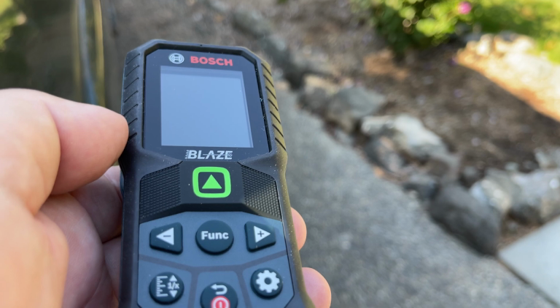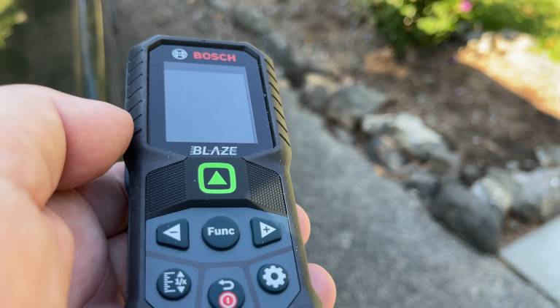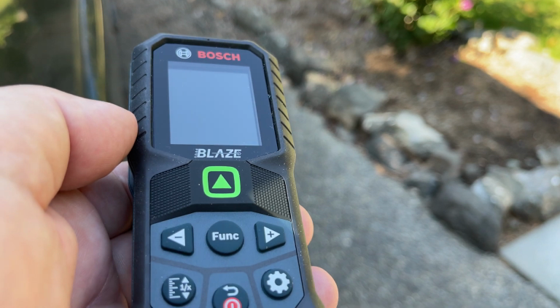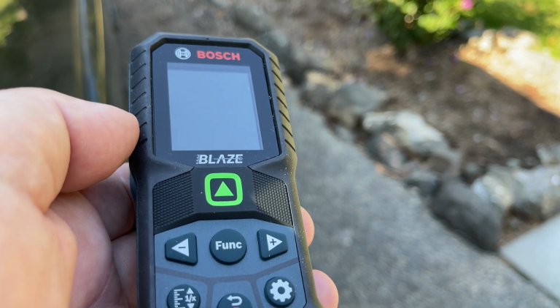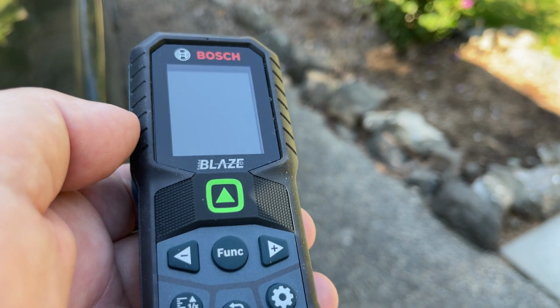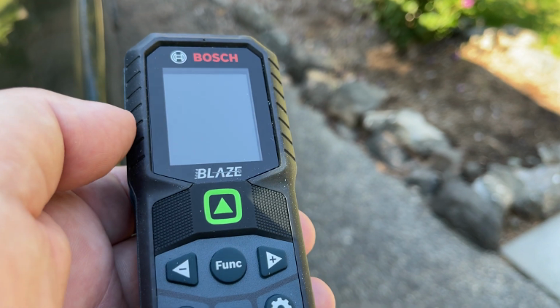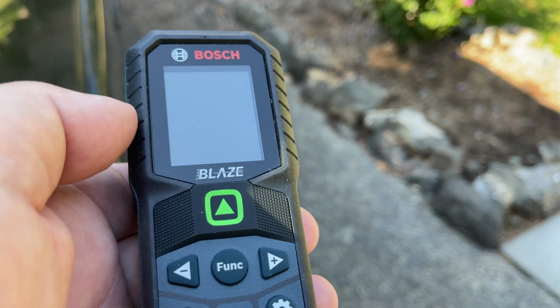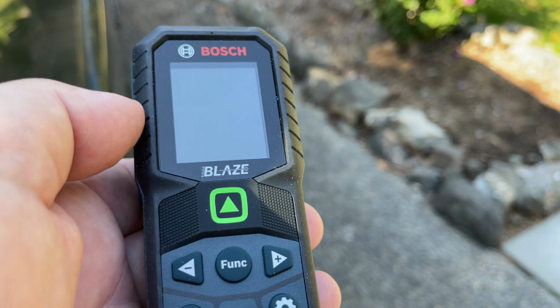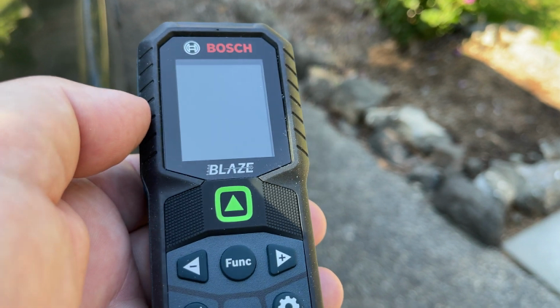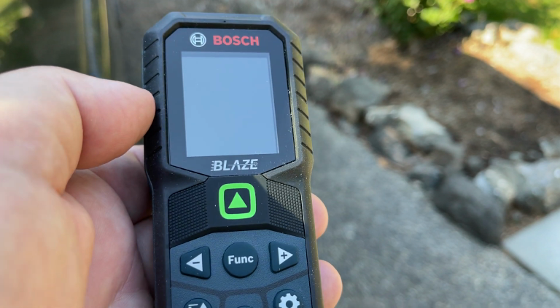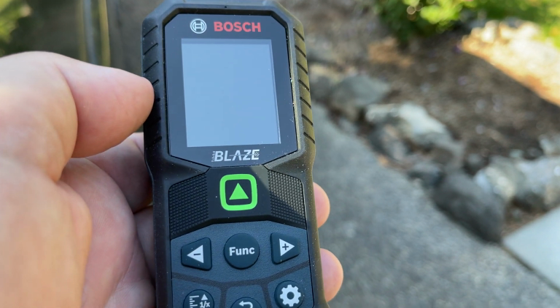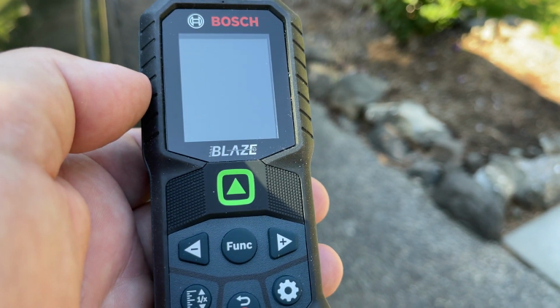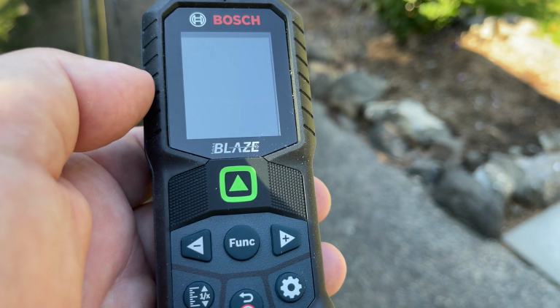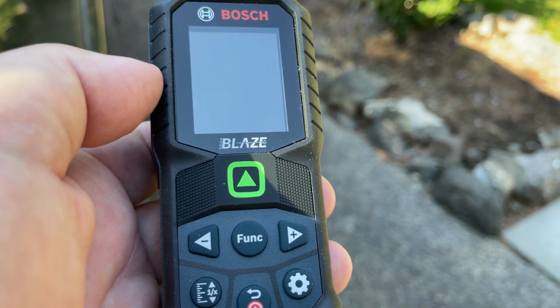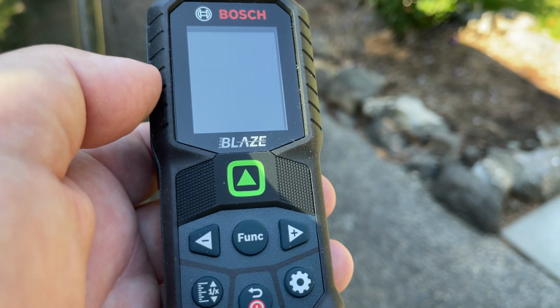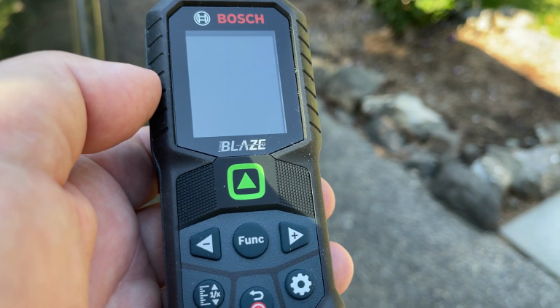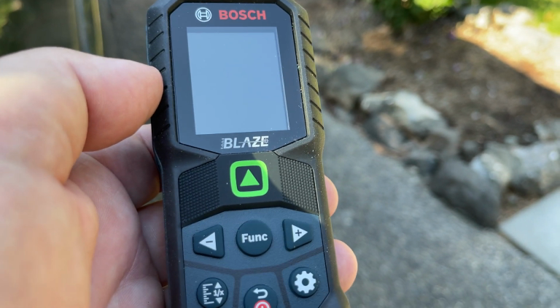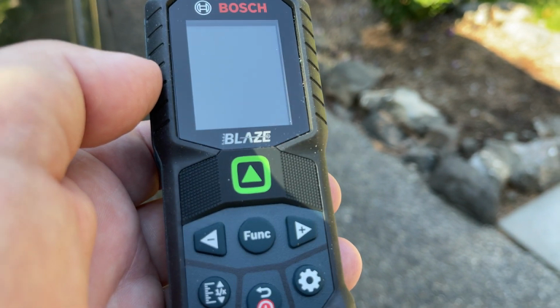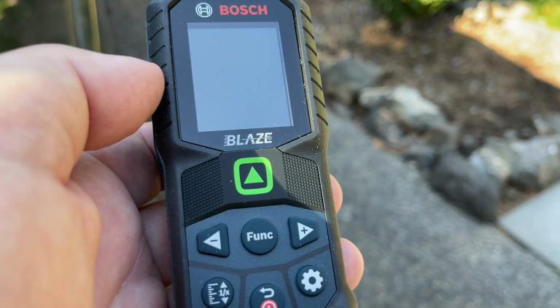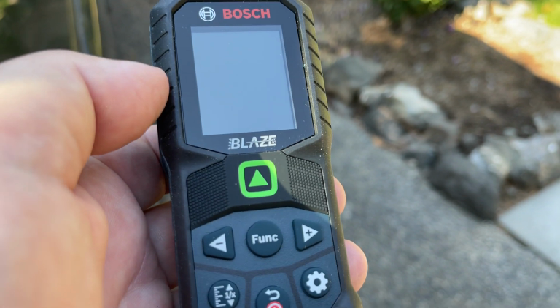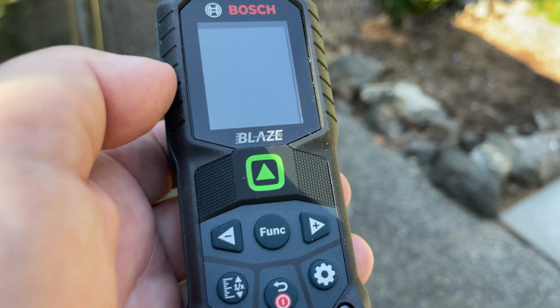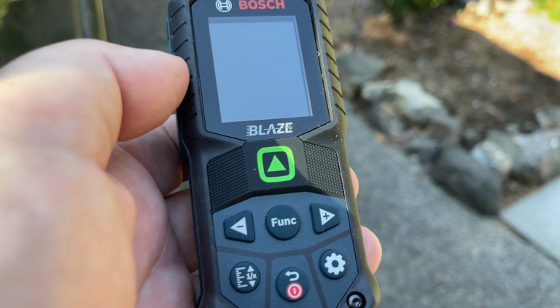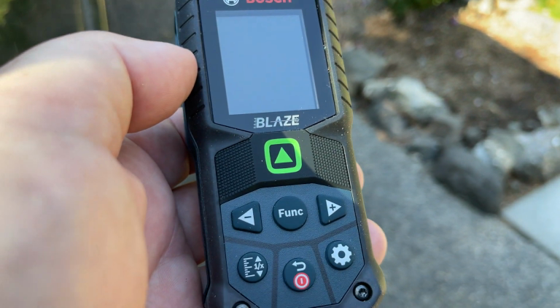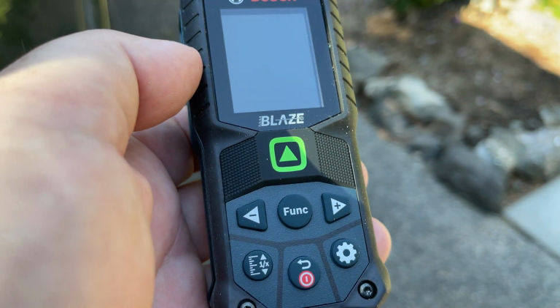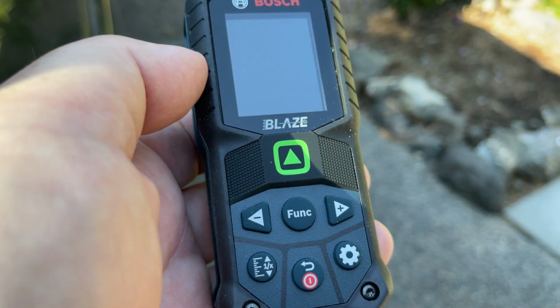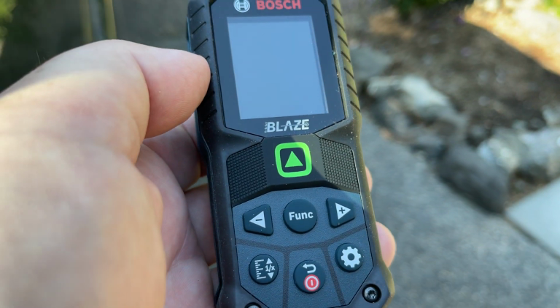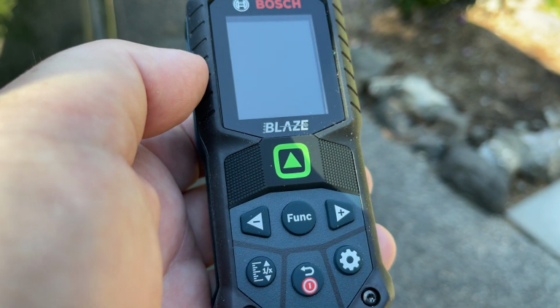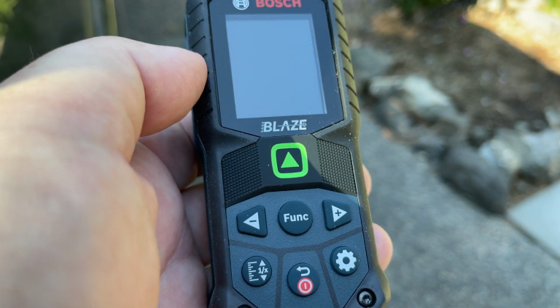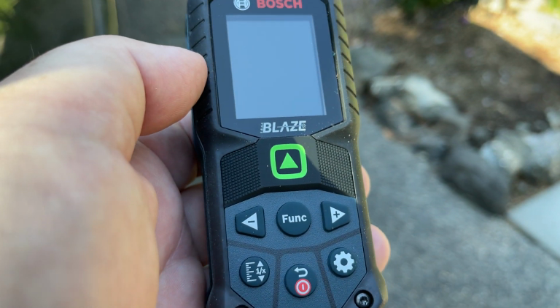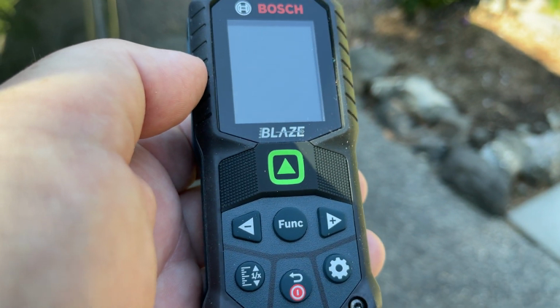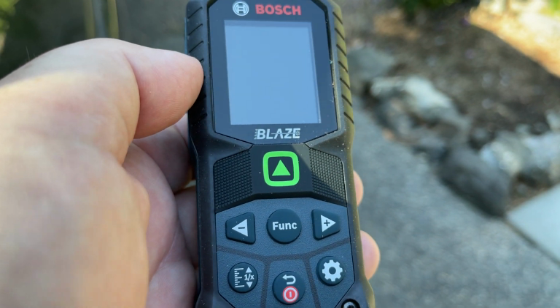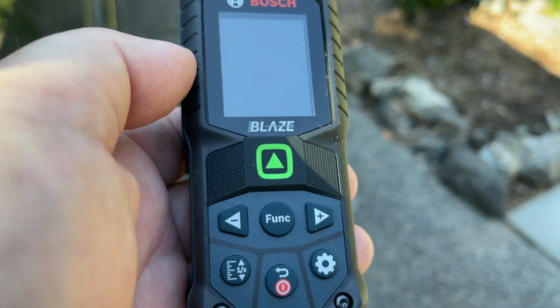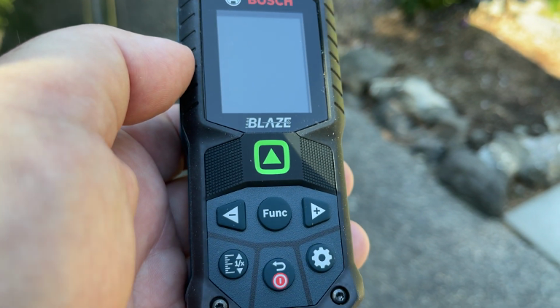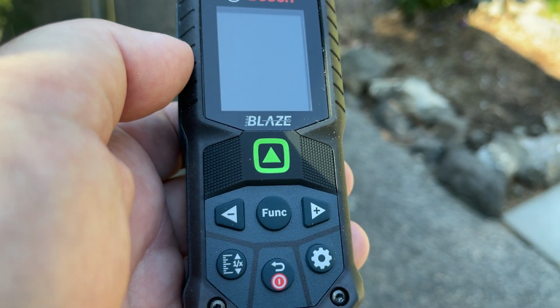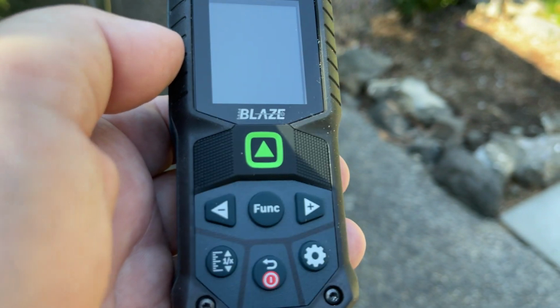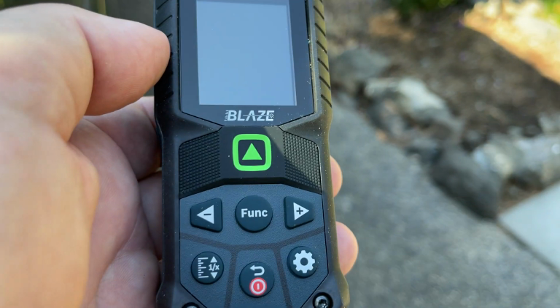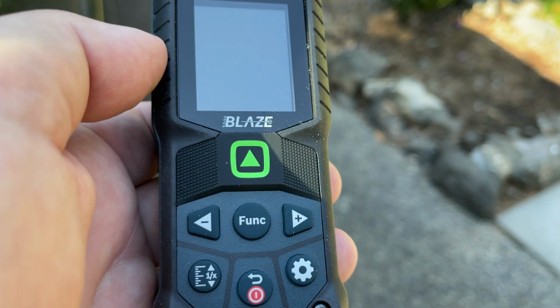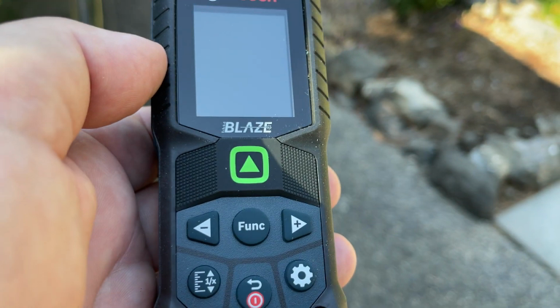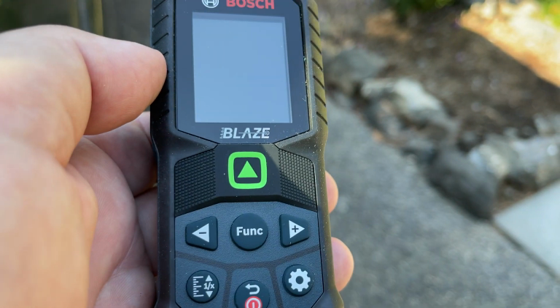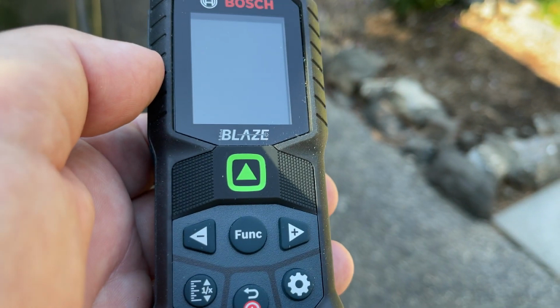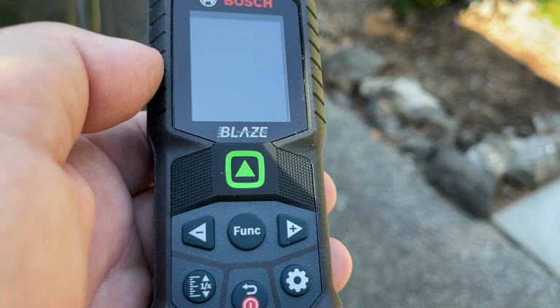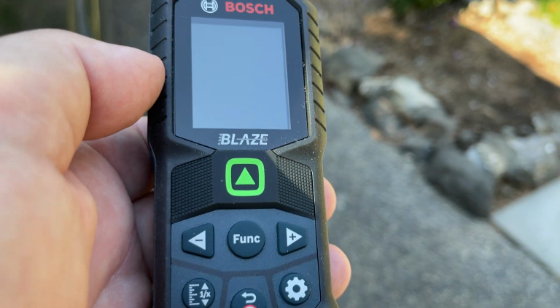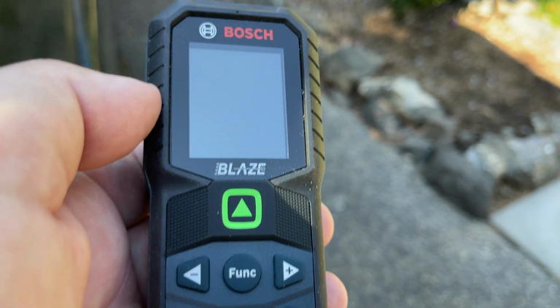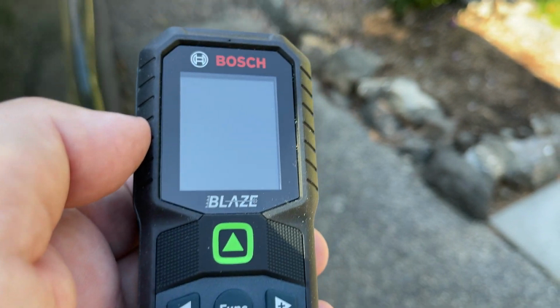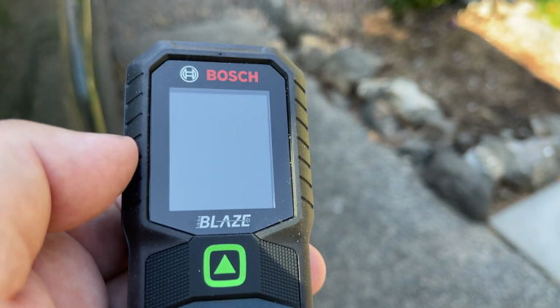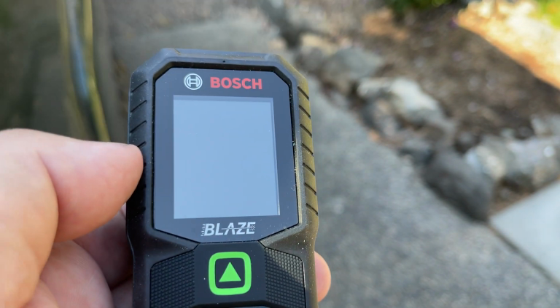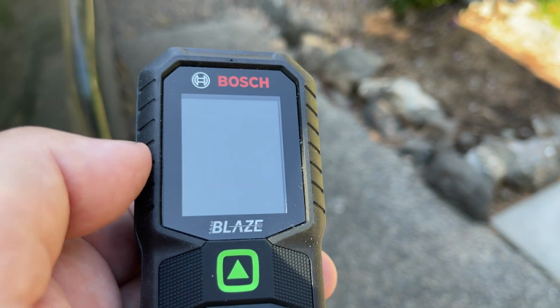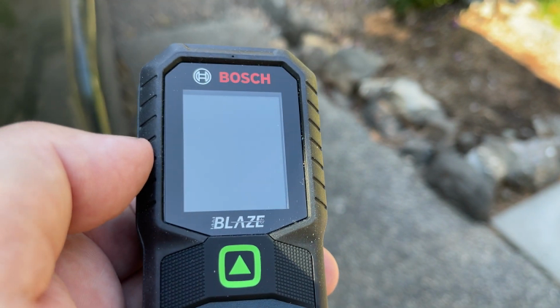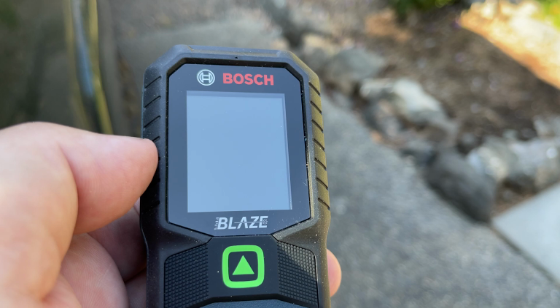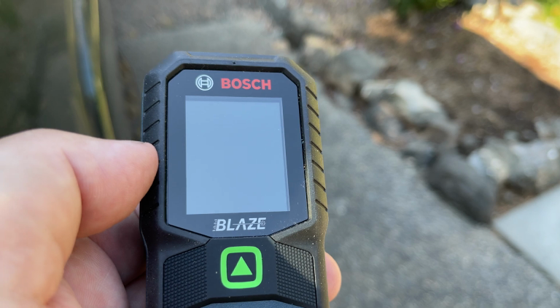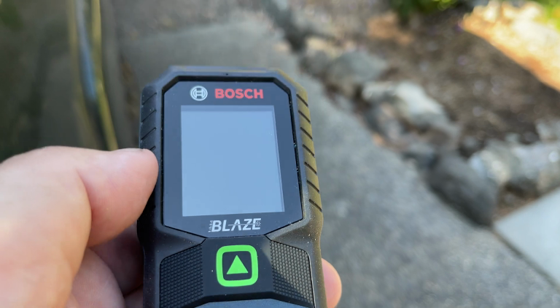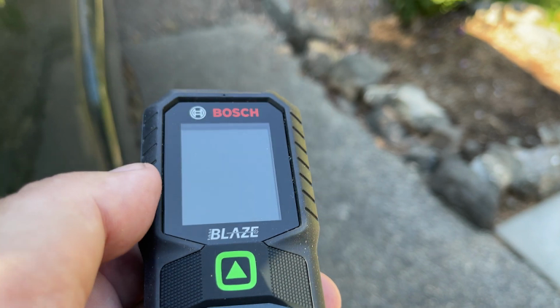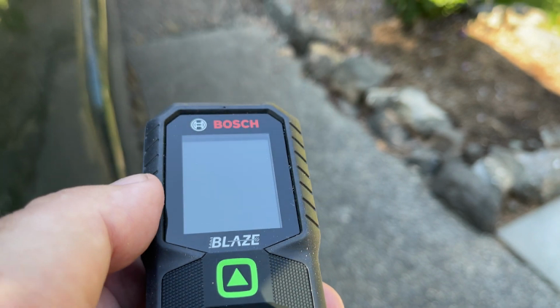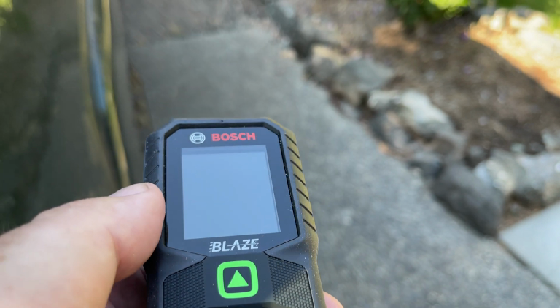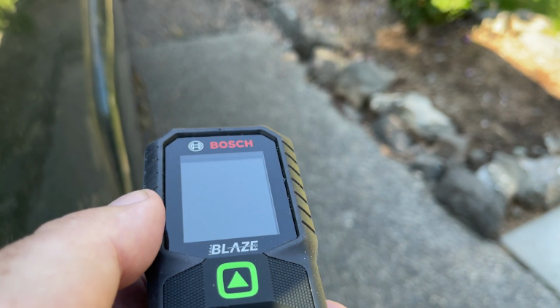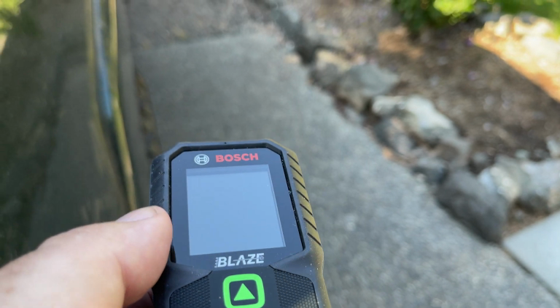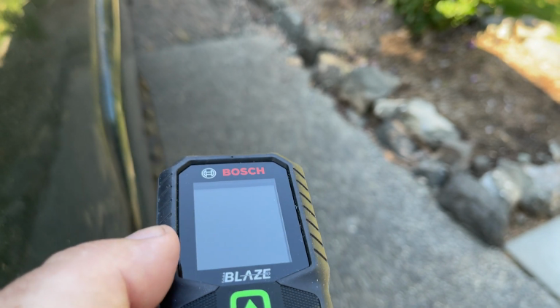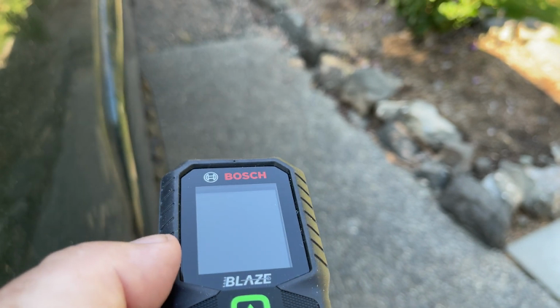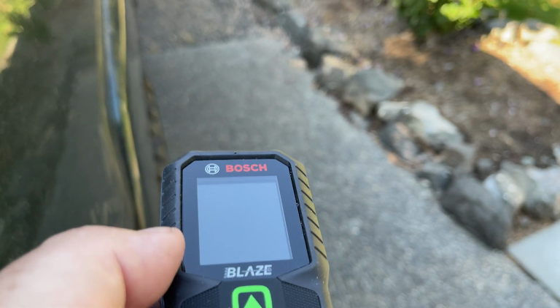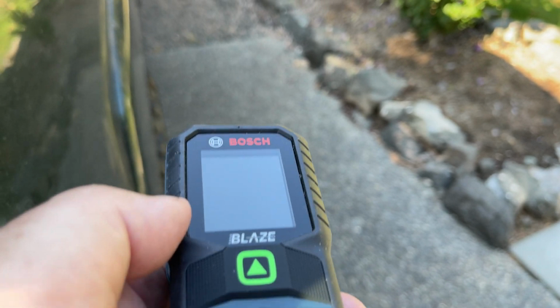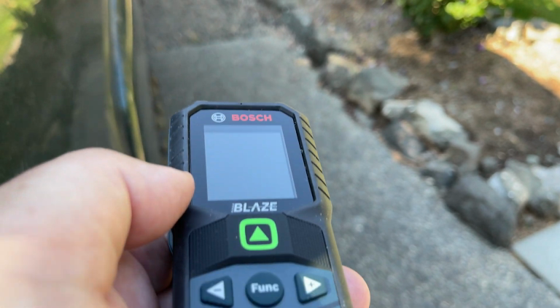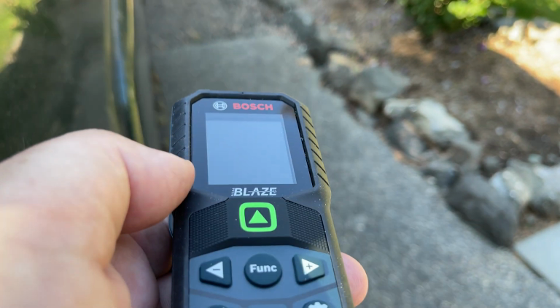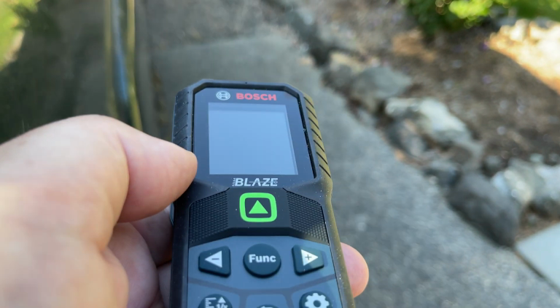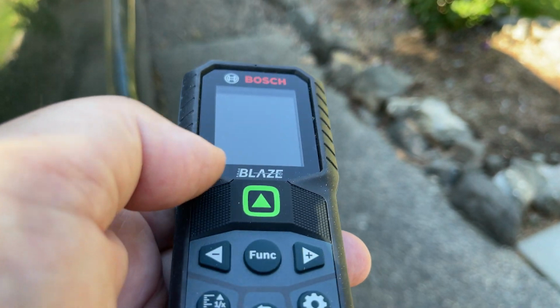All right, here's a quick tool review. Green seems to be the thing, especially when I don't see red really well.